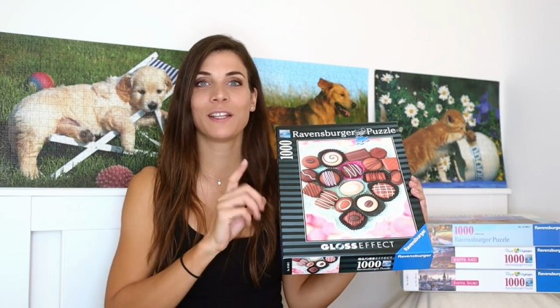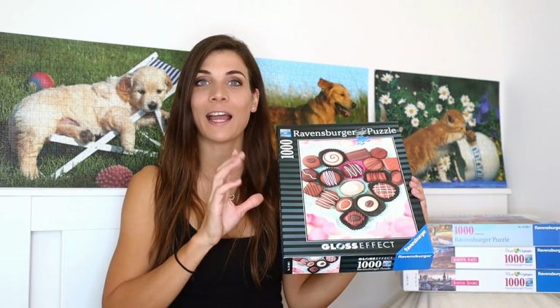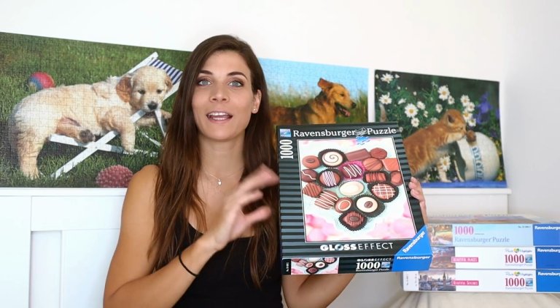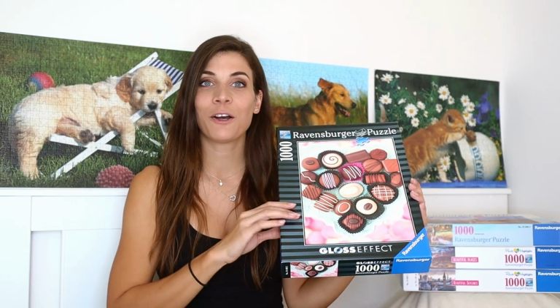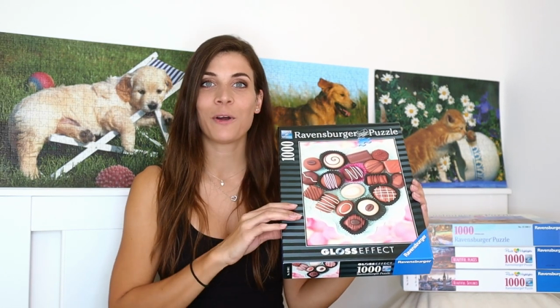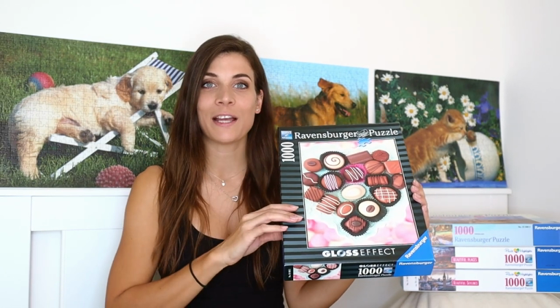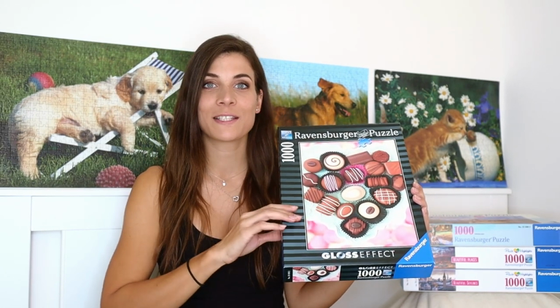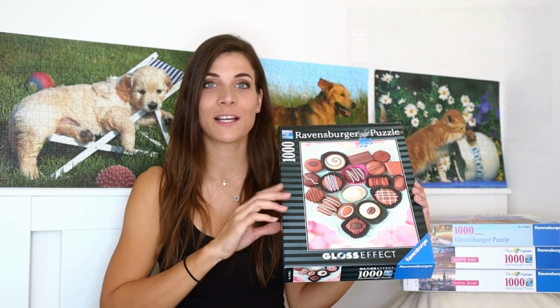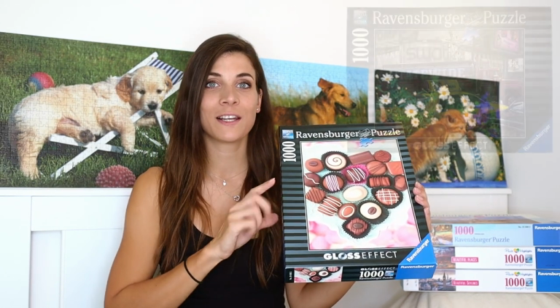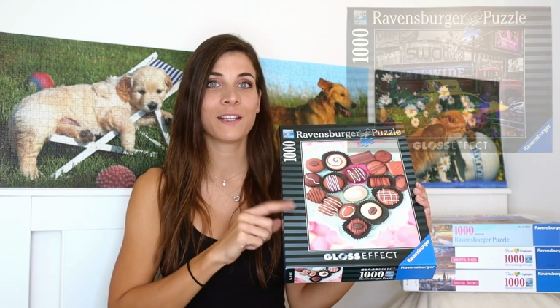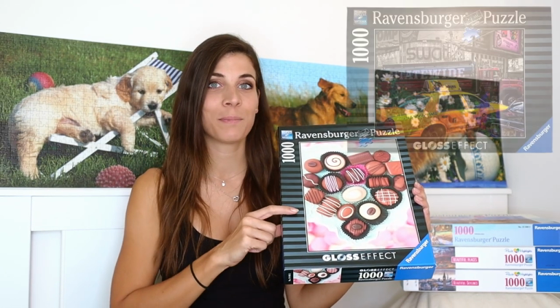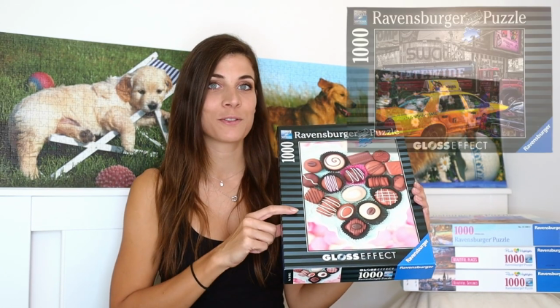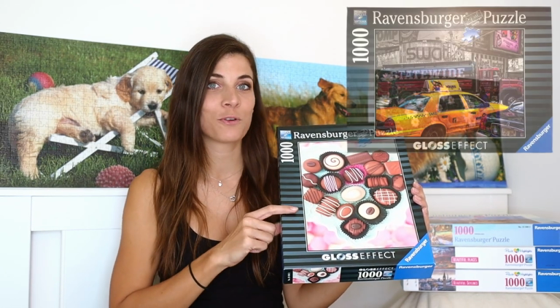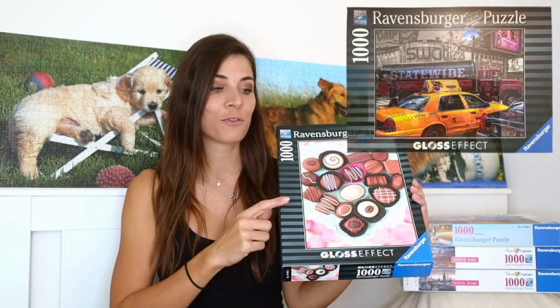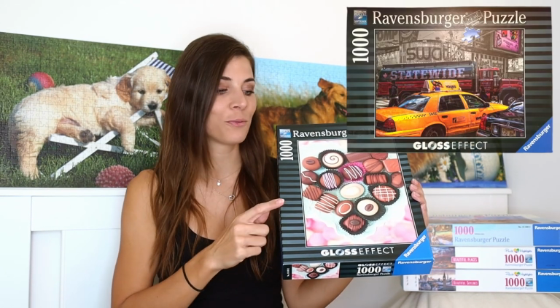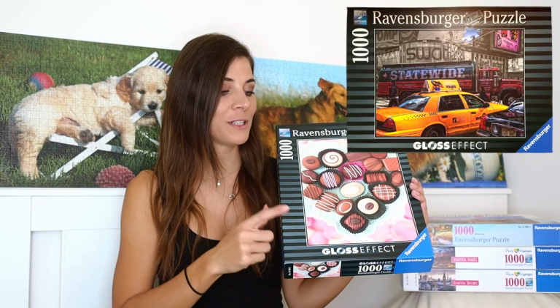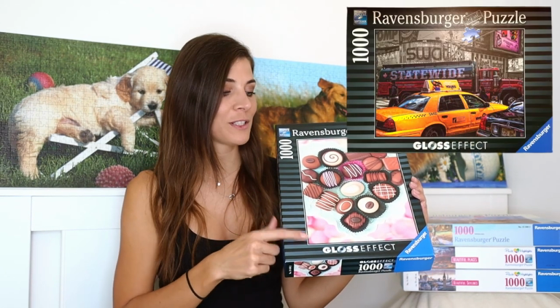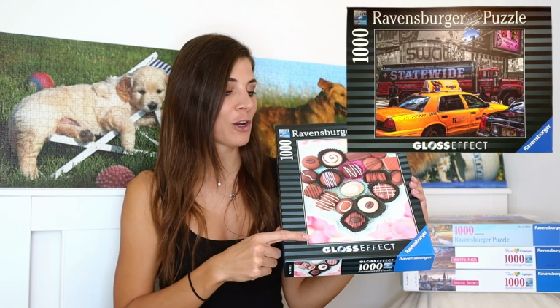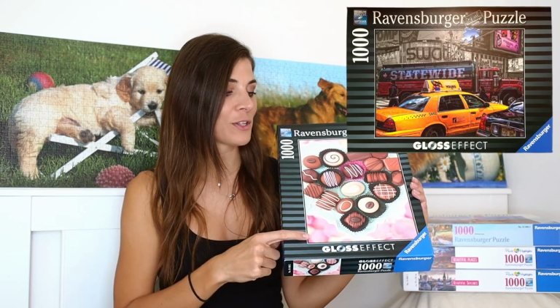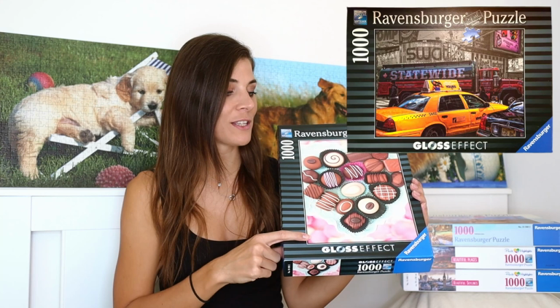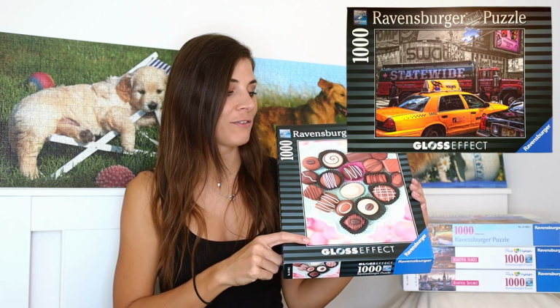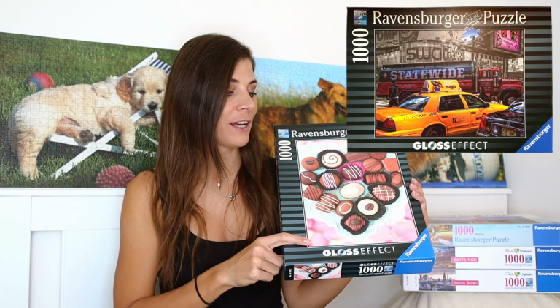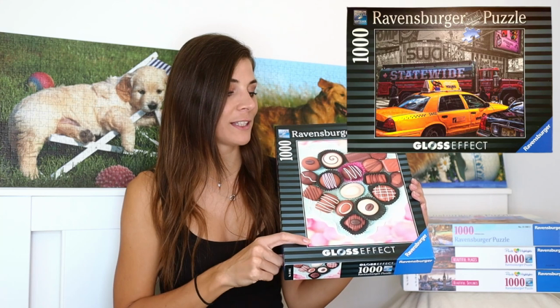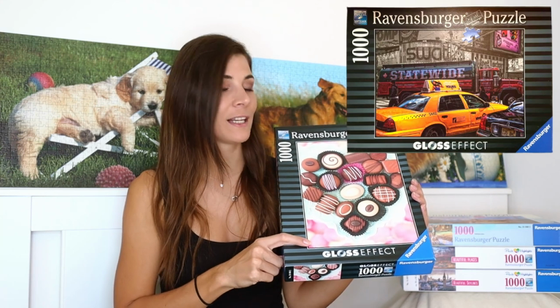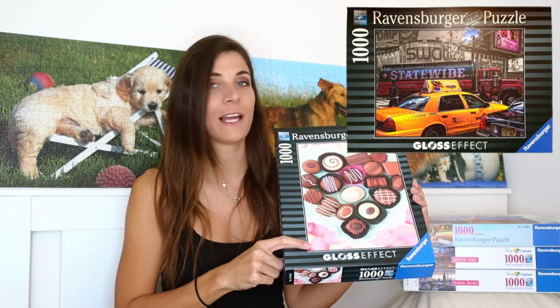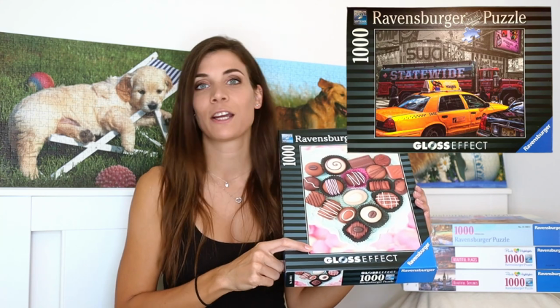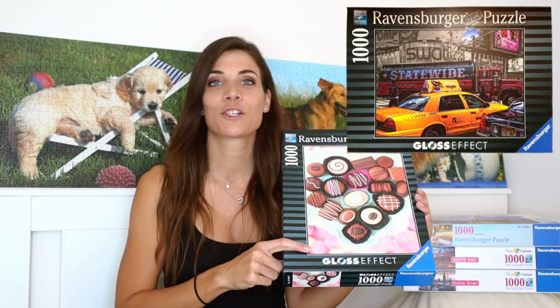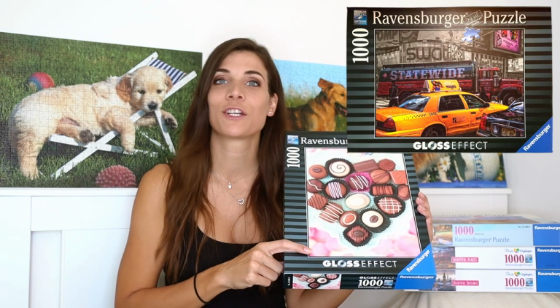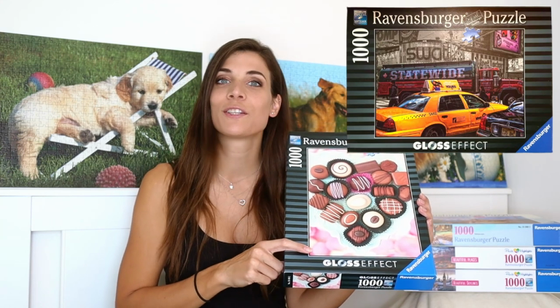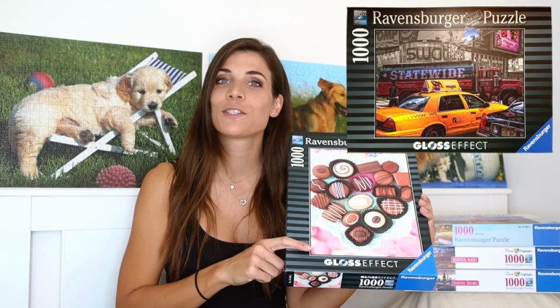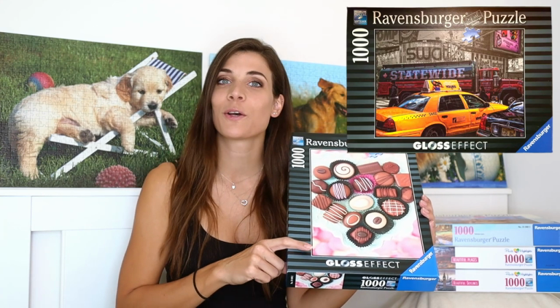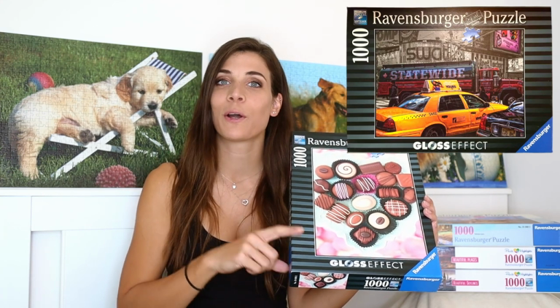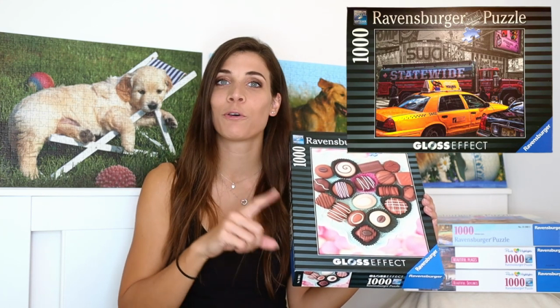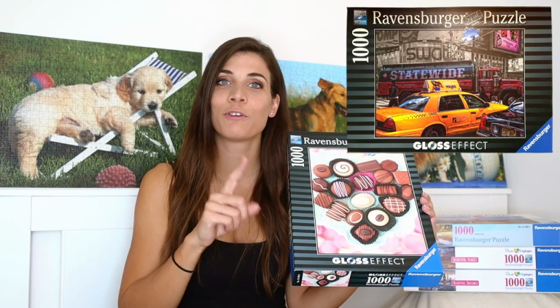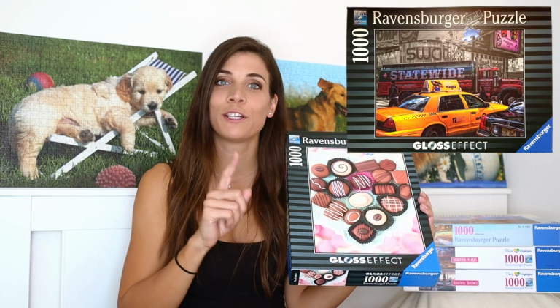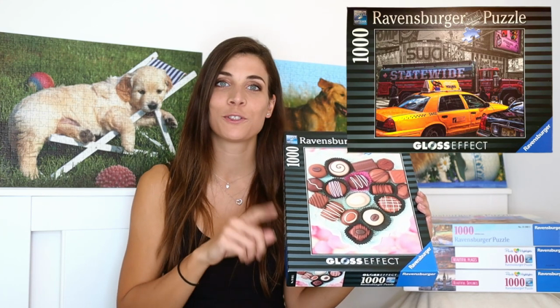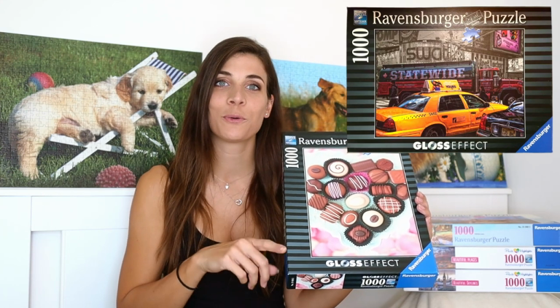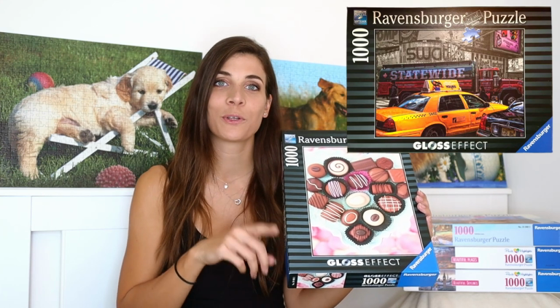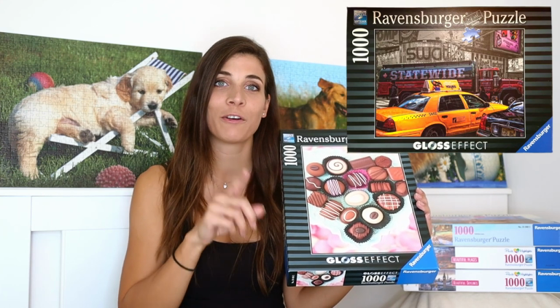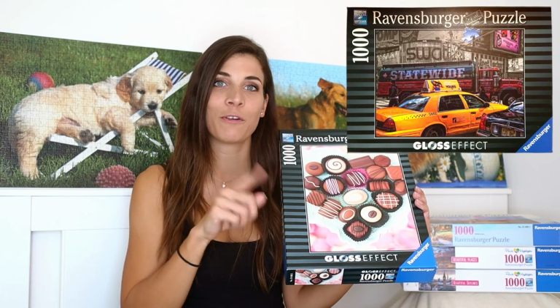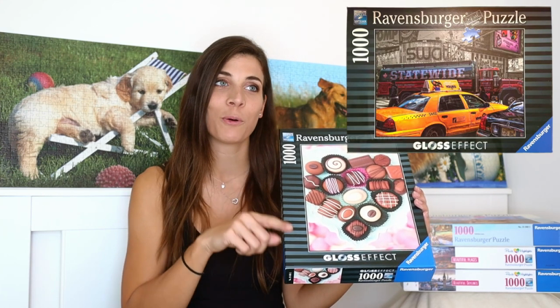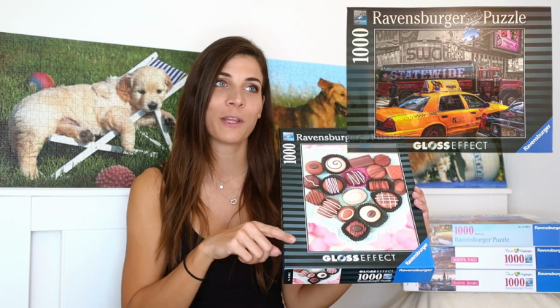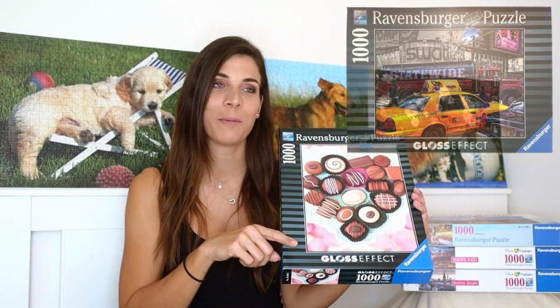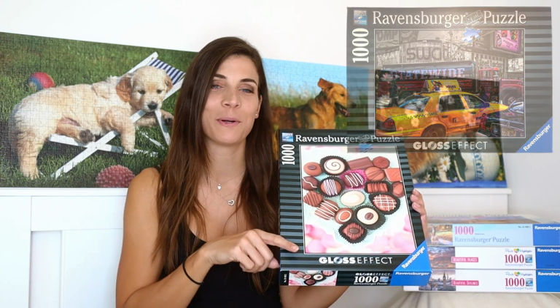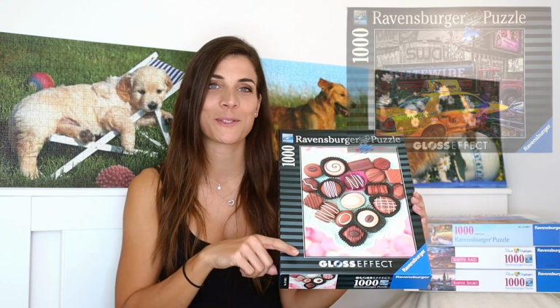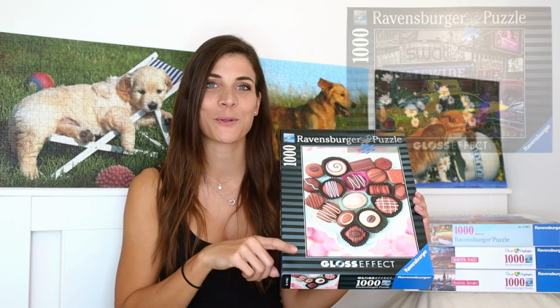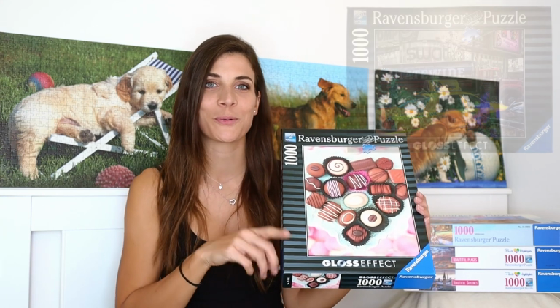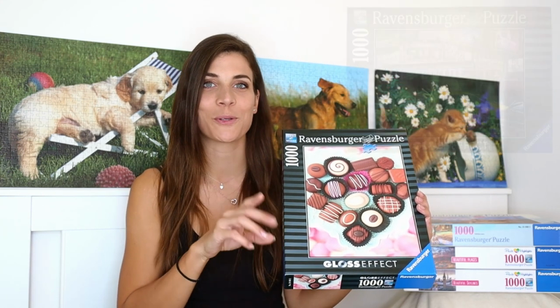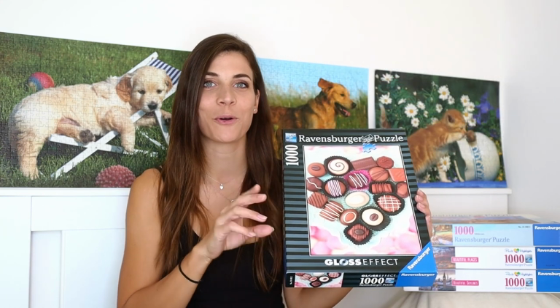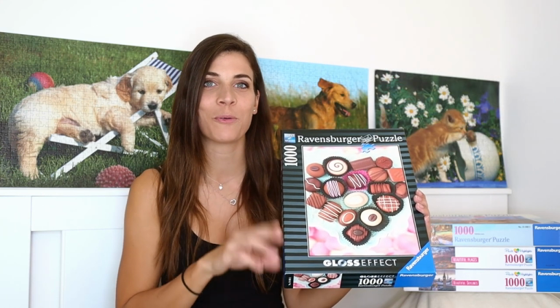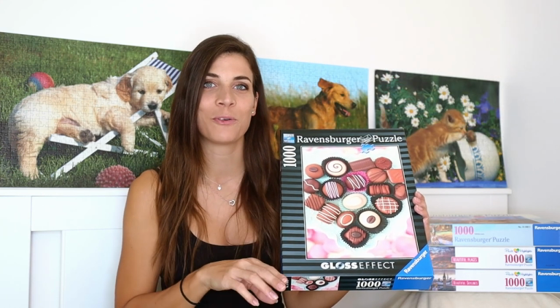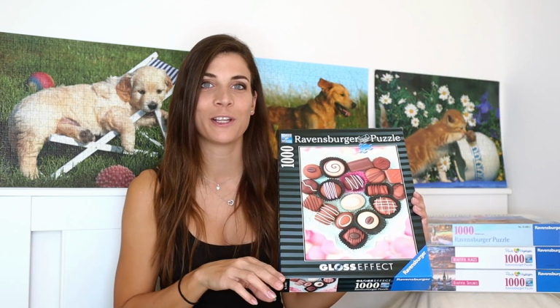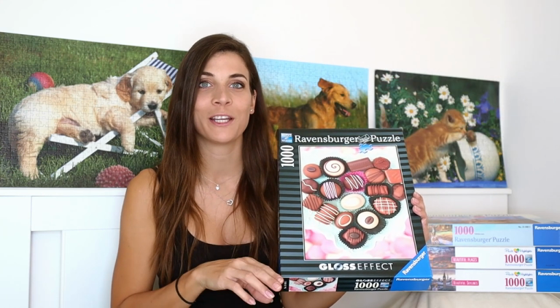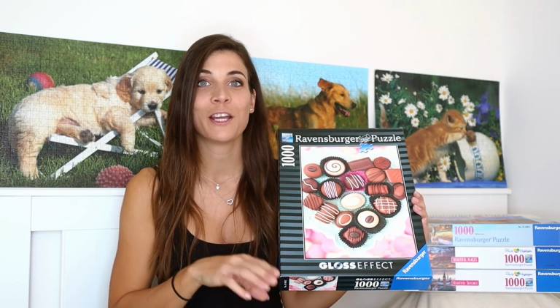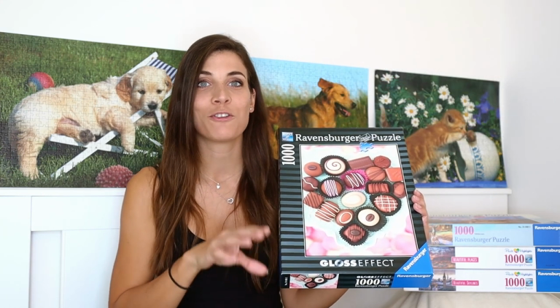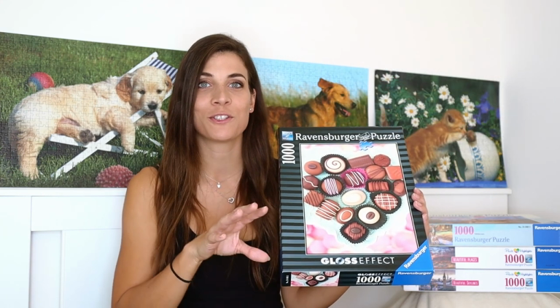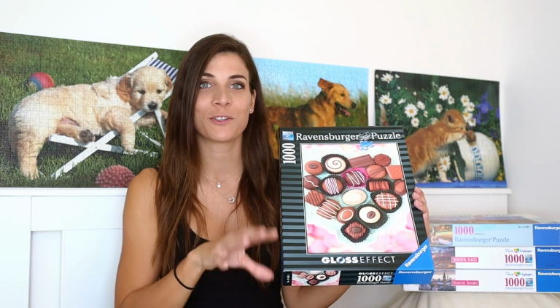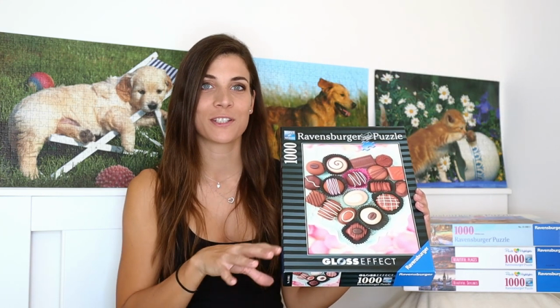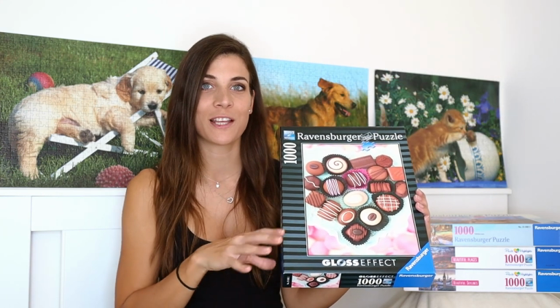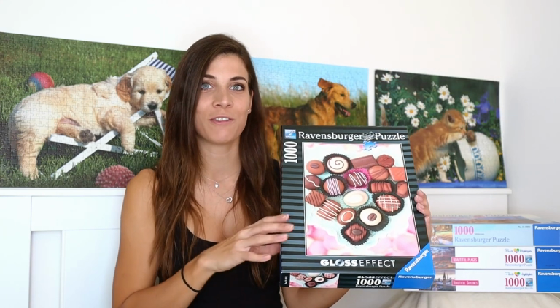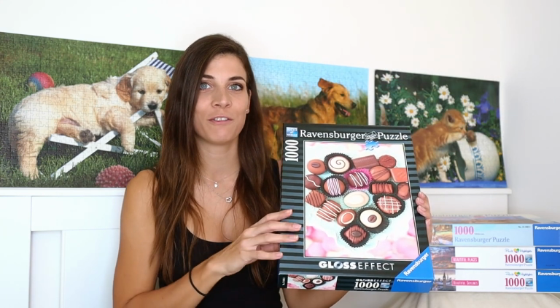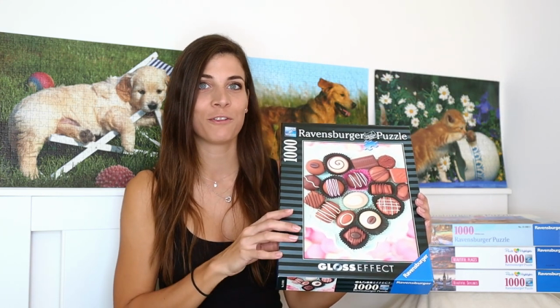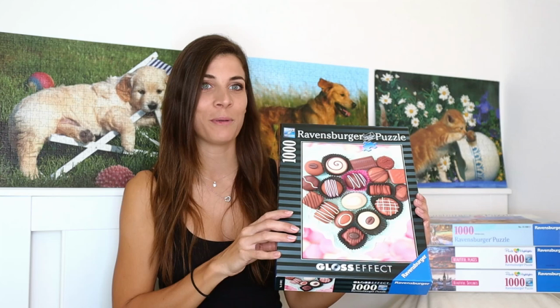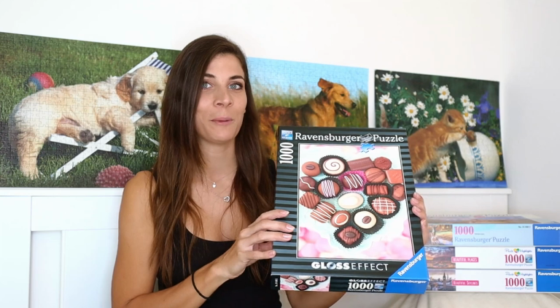That girl has another puzzle from this gloss effect collection, so I already told her I want it — hopefully she's gonna save it for me.